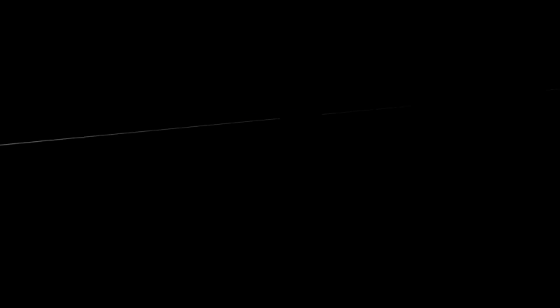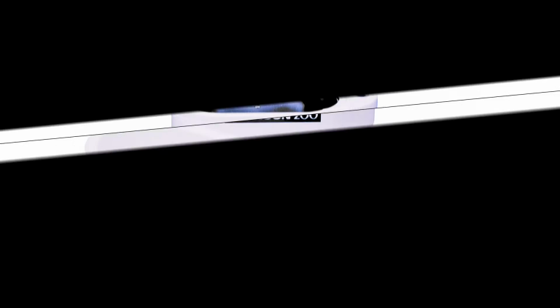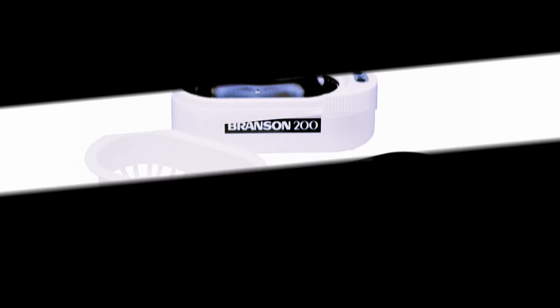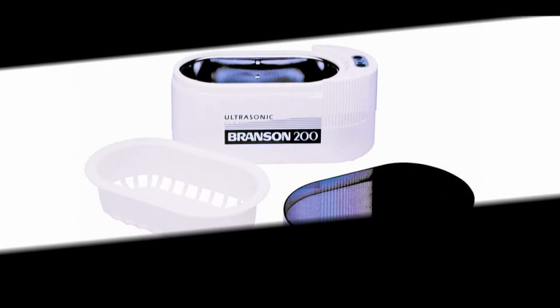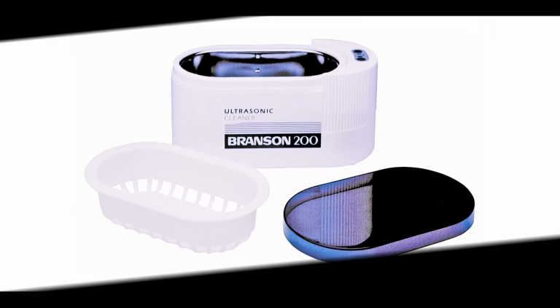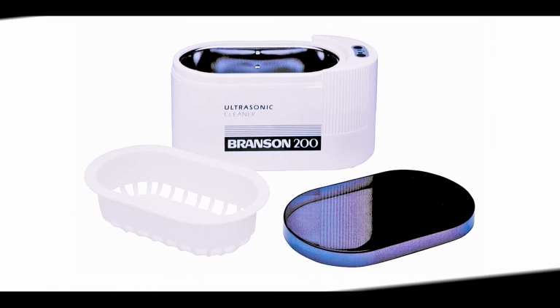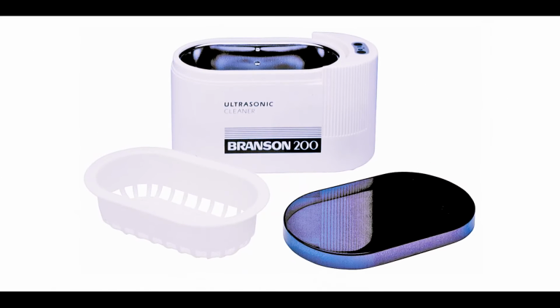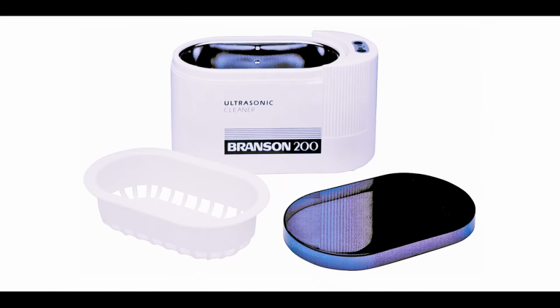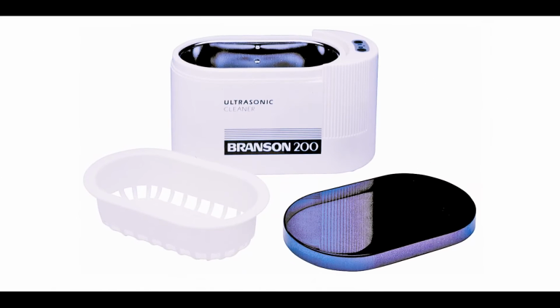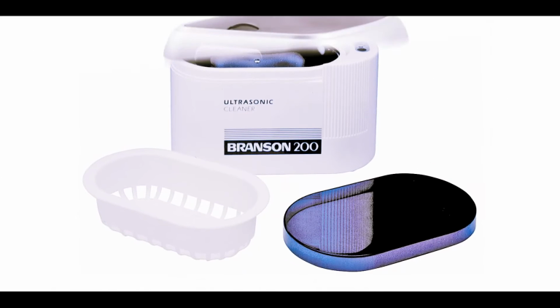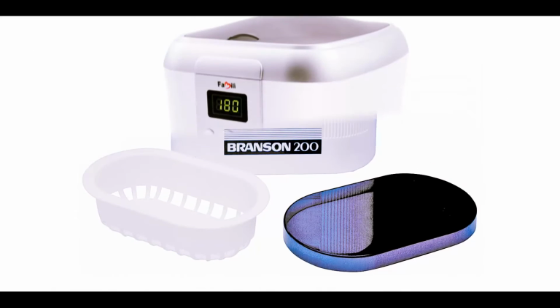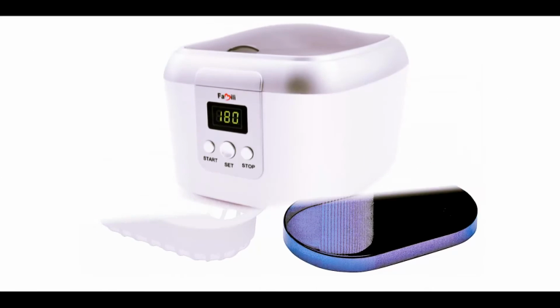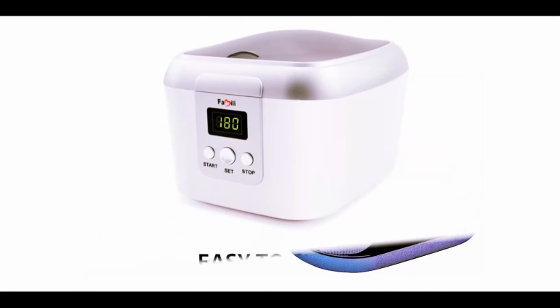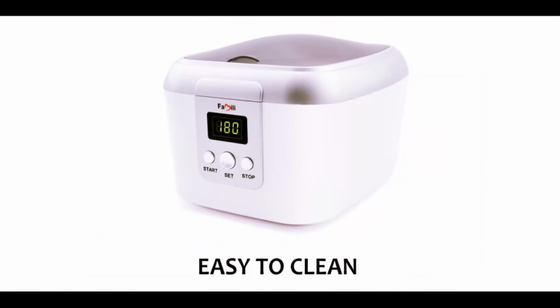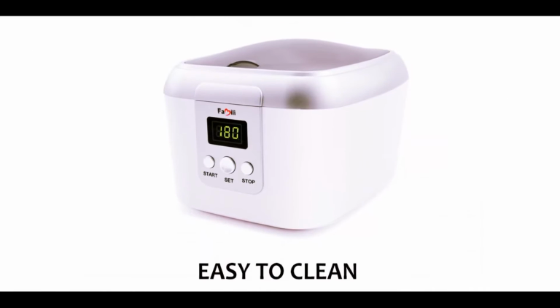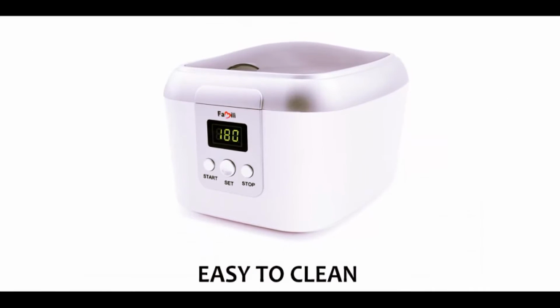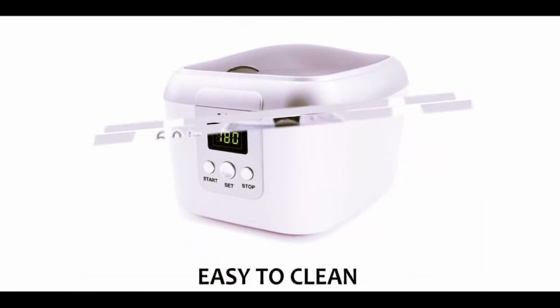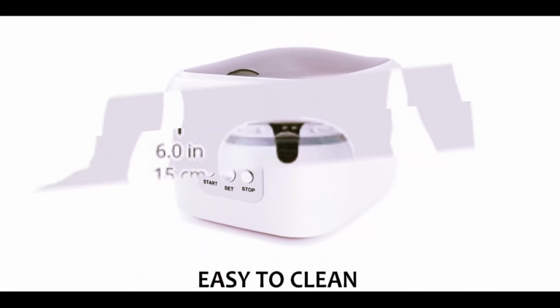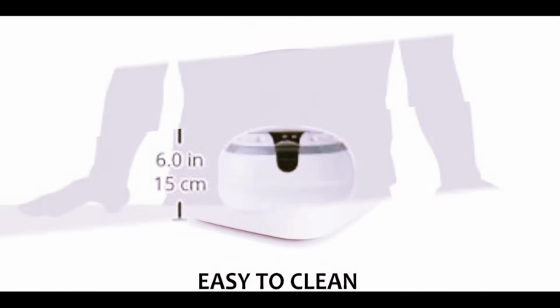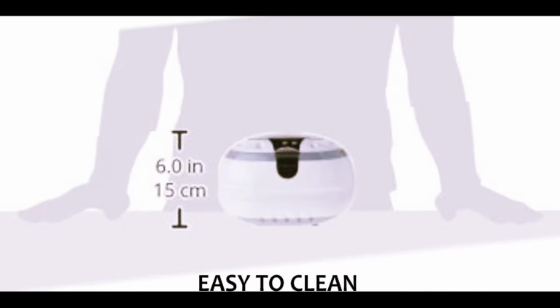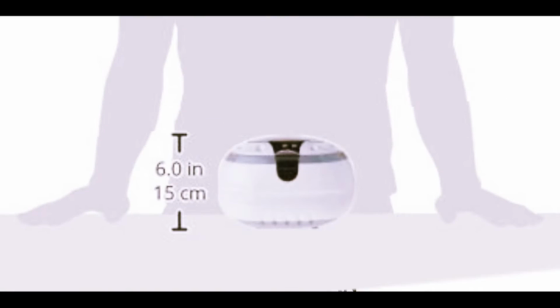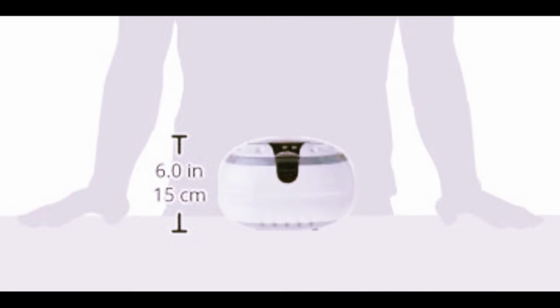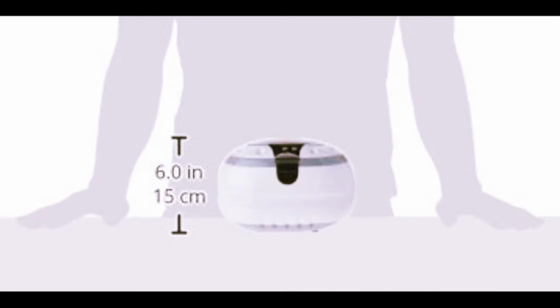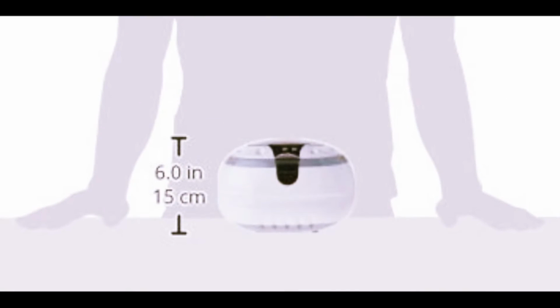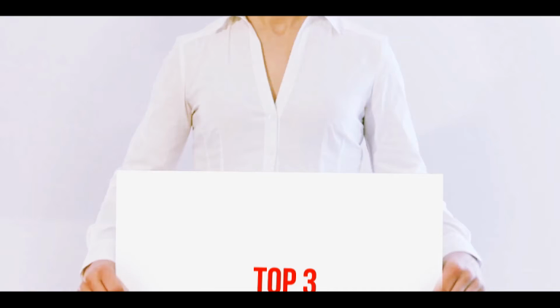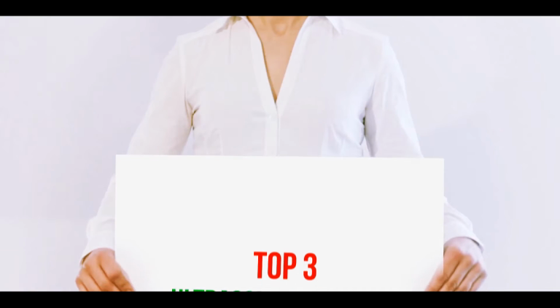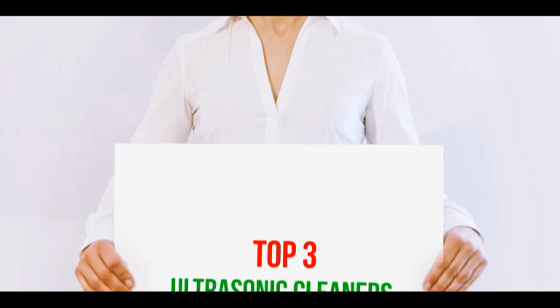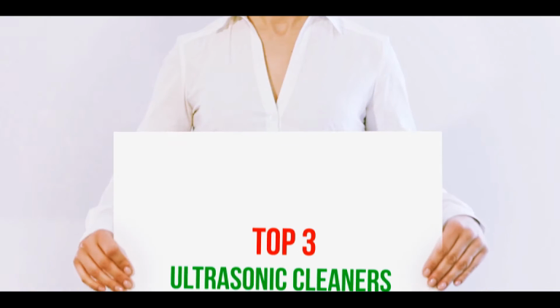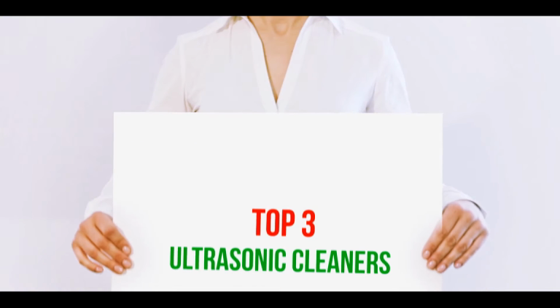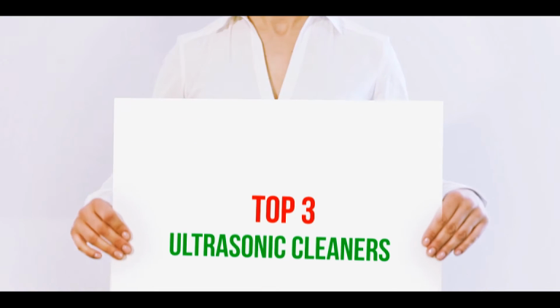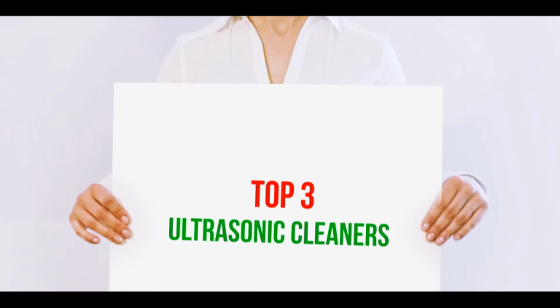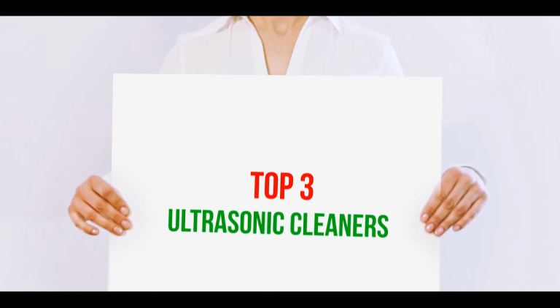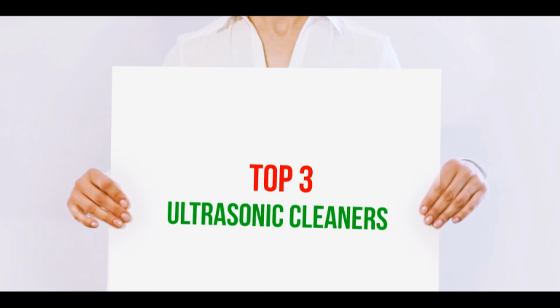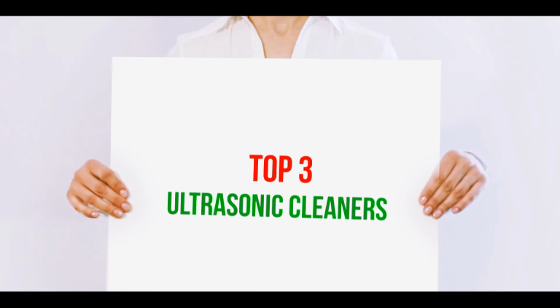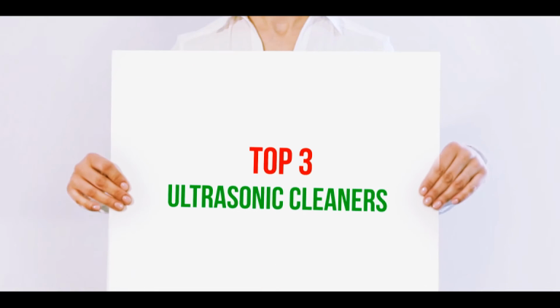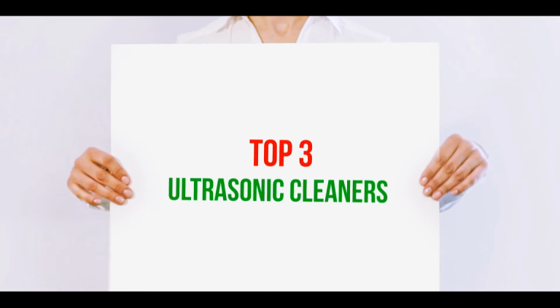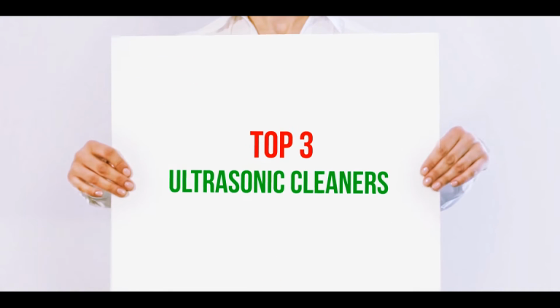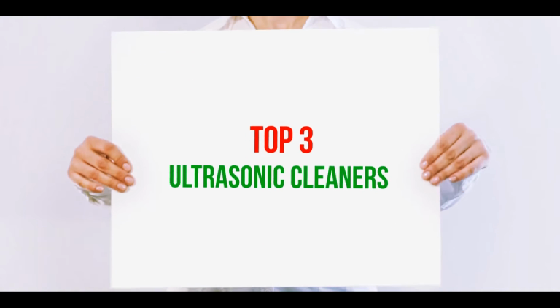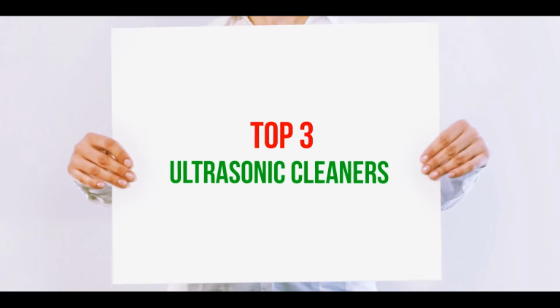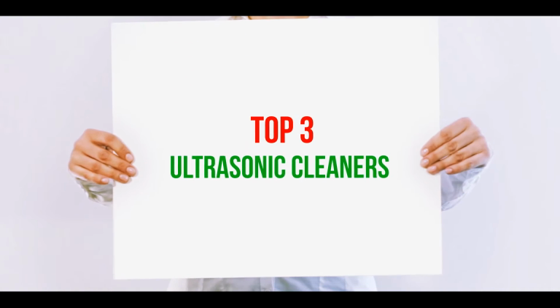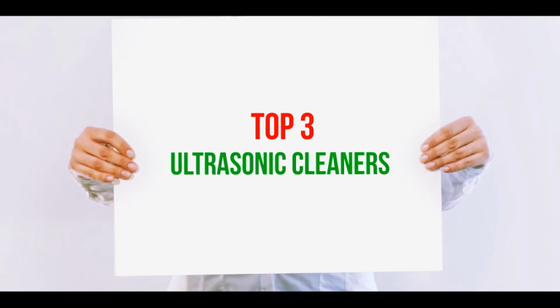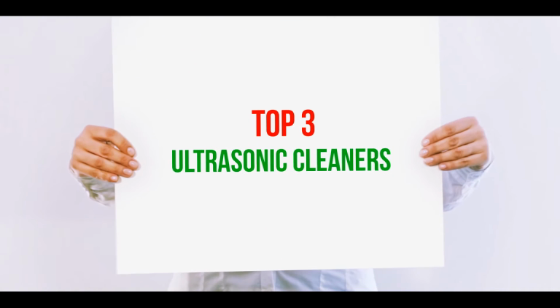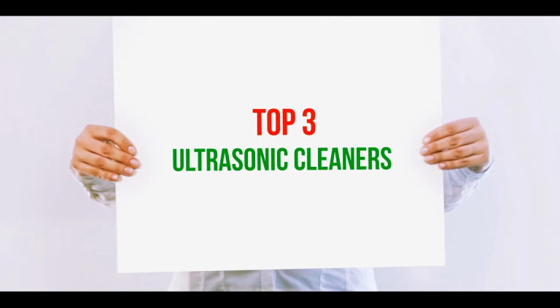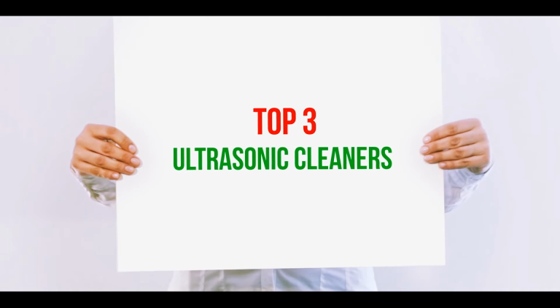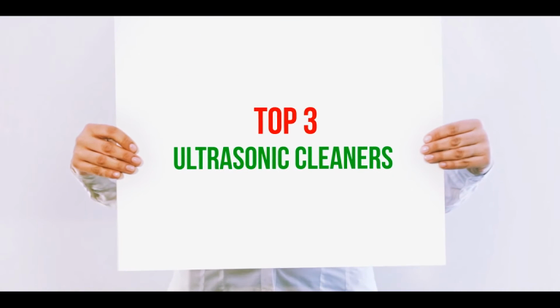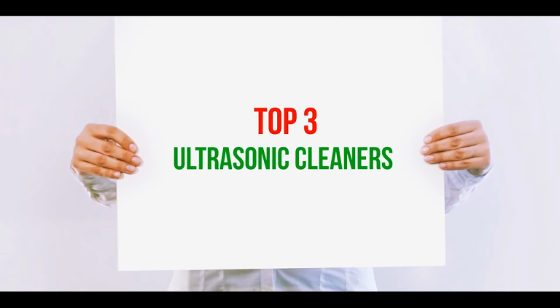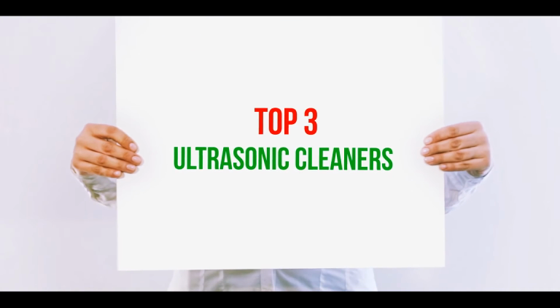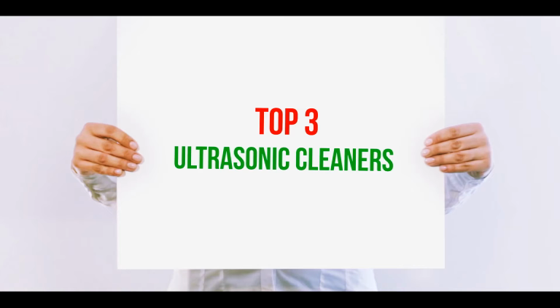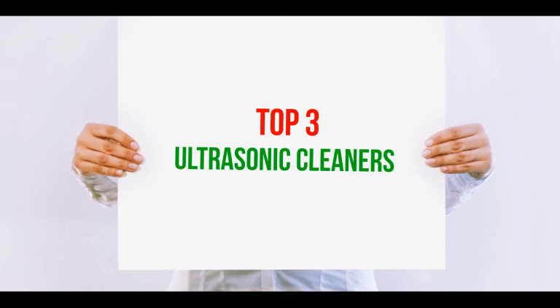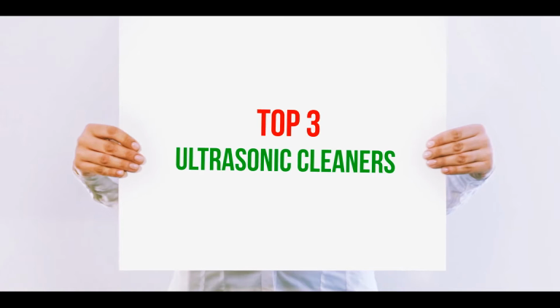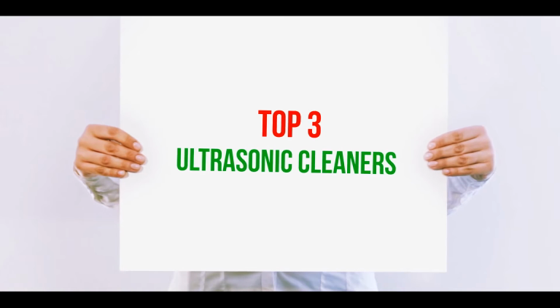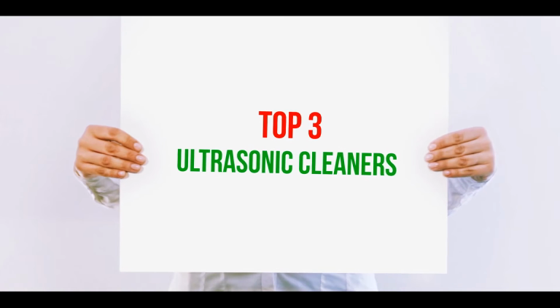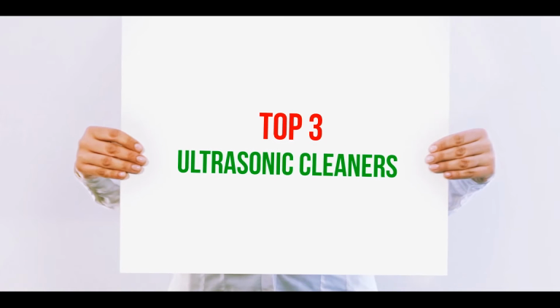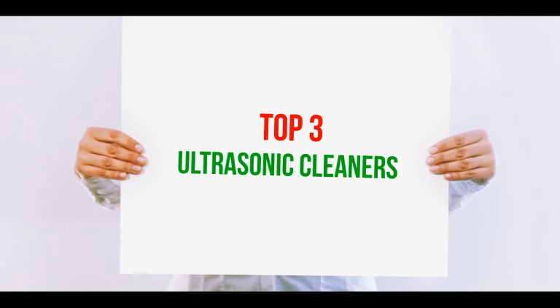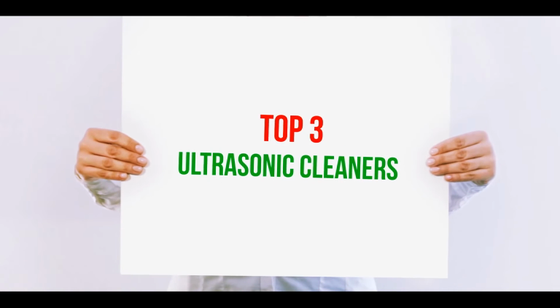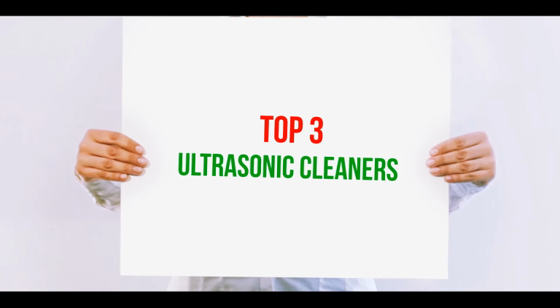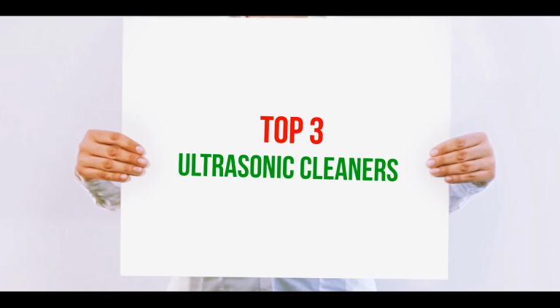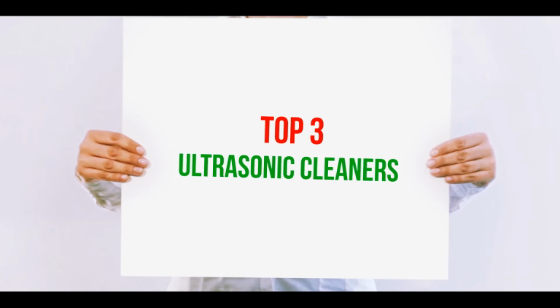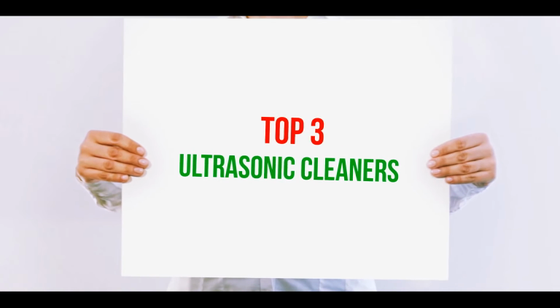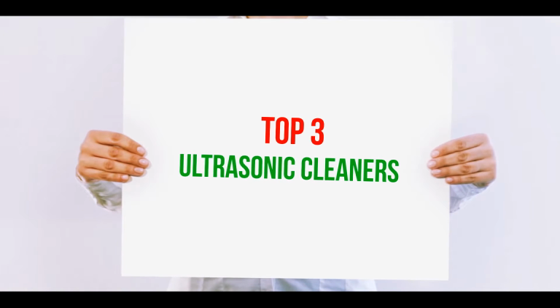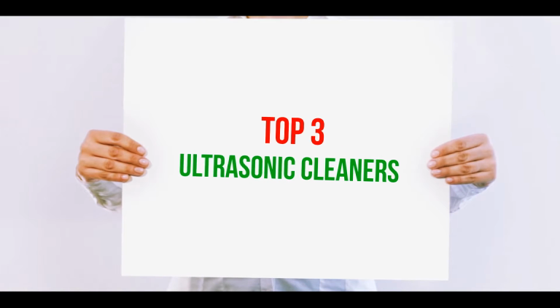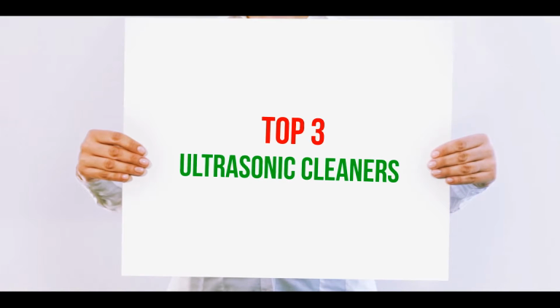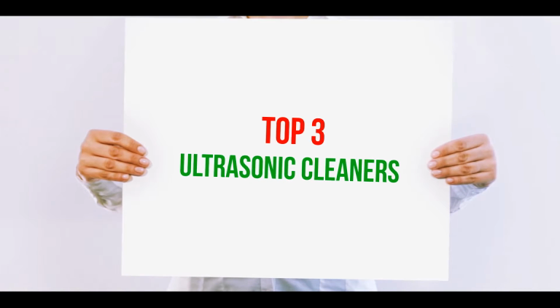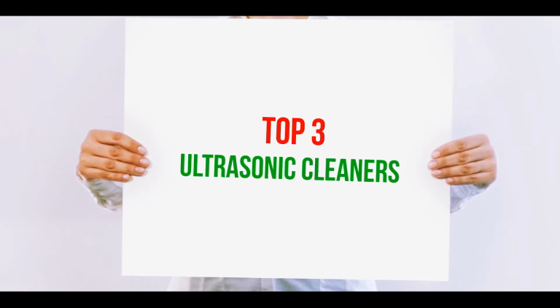Hi guys, welcome back to my channel. In today's video, we're gonna check out the top three best ultrasonic cleaners.